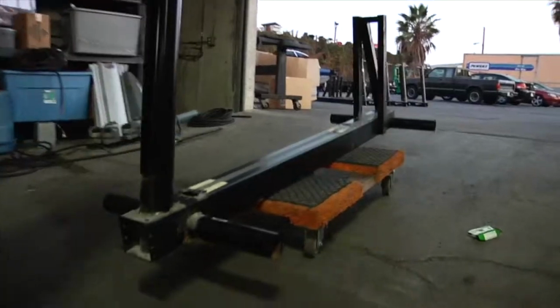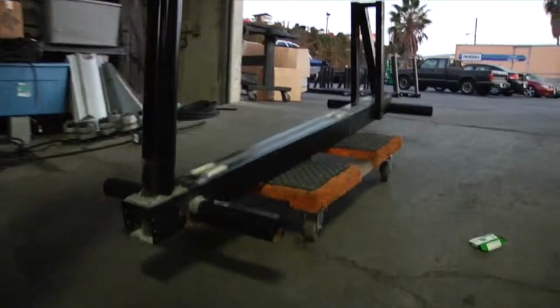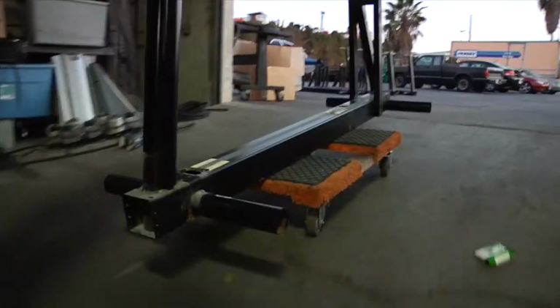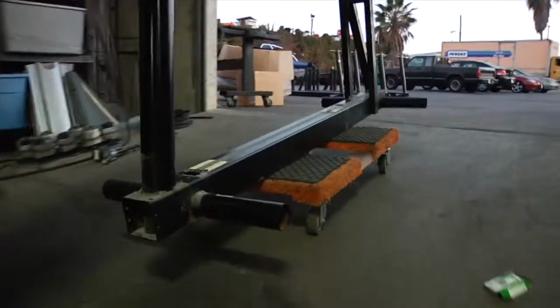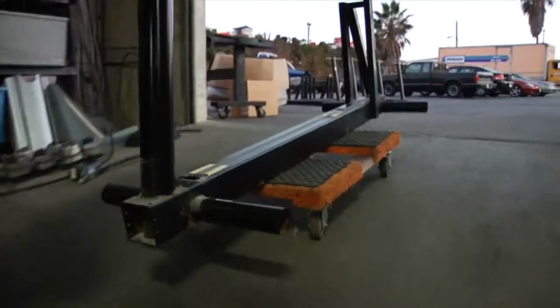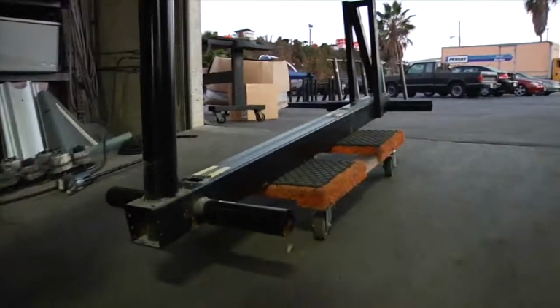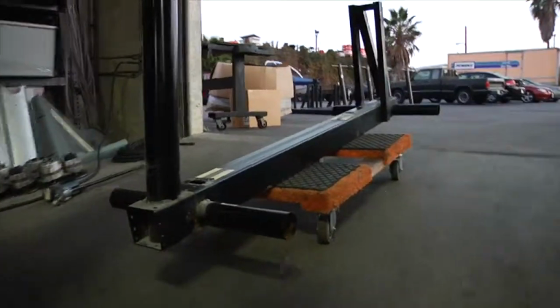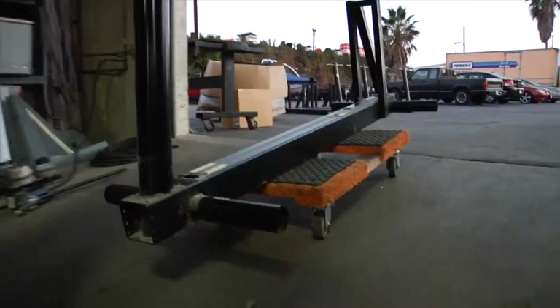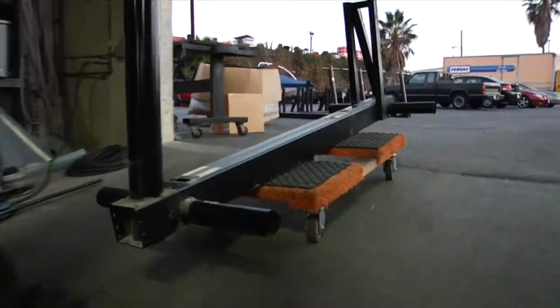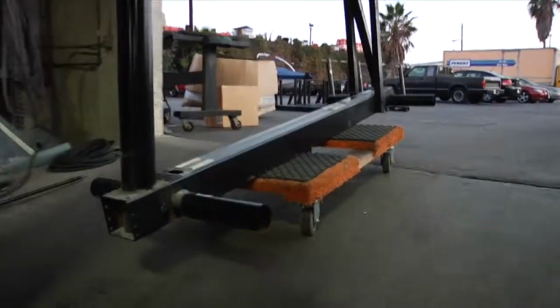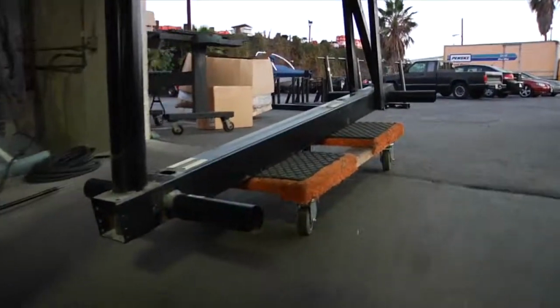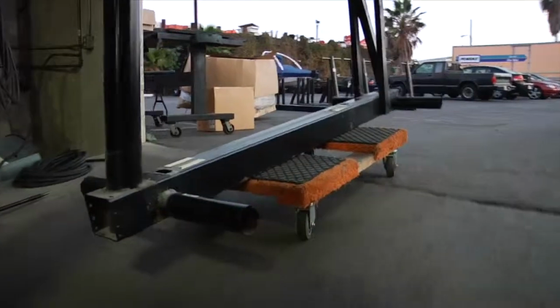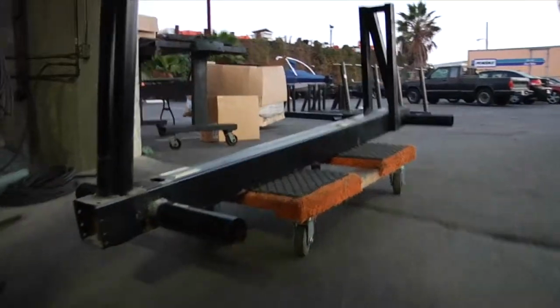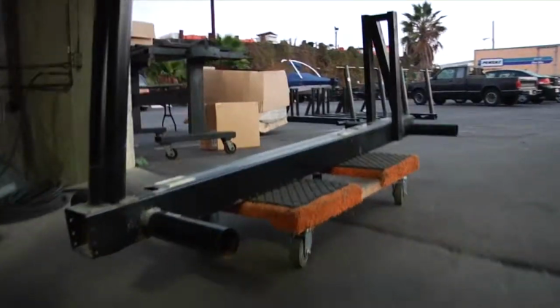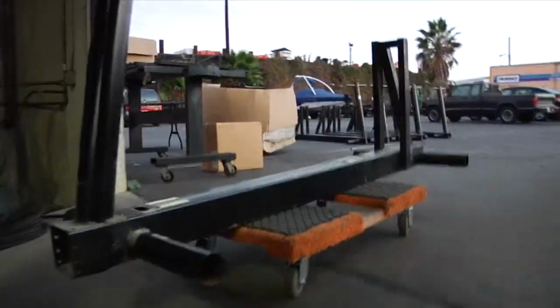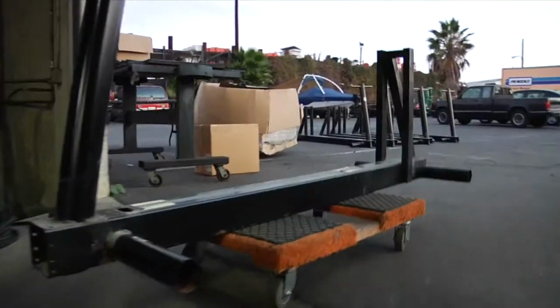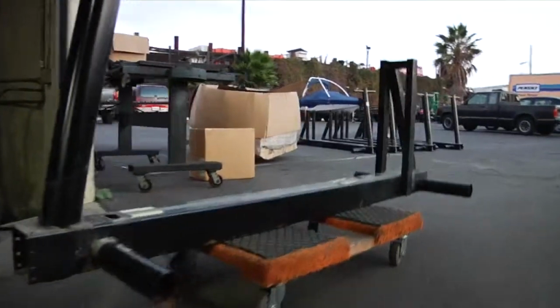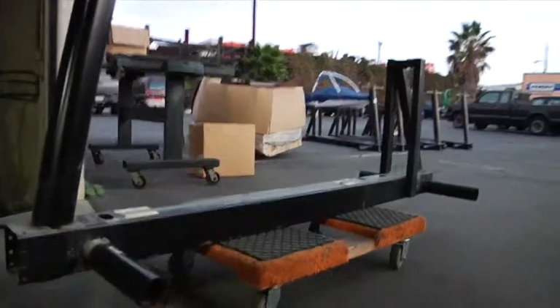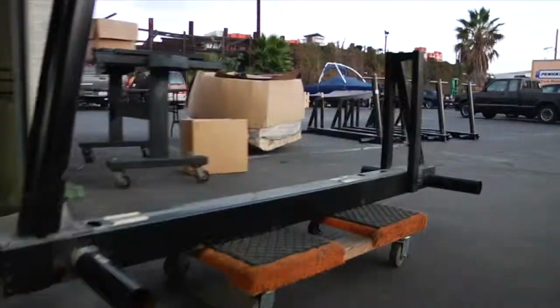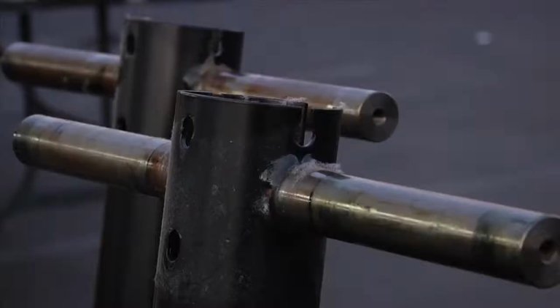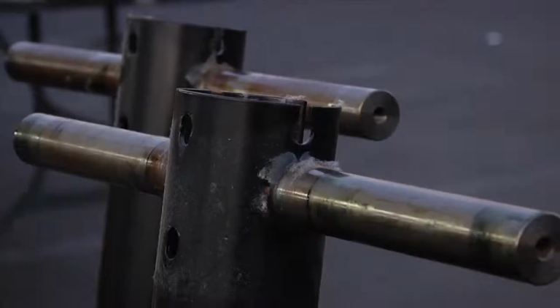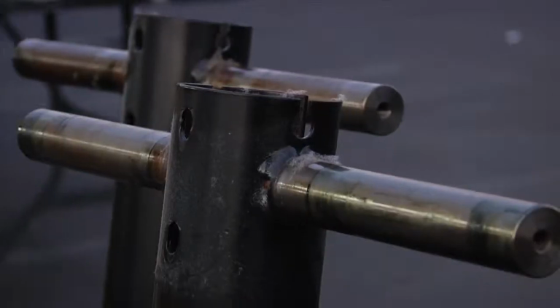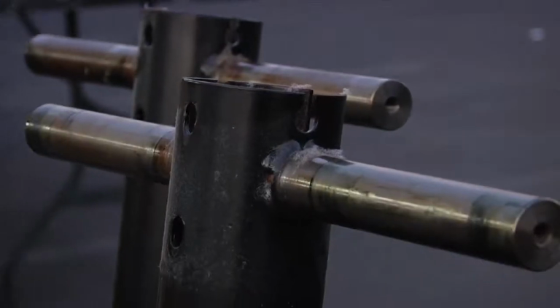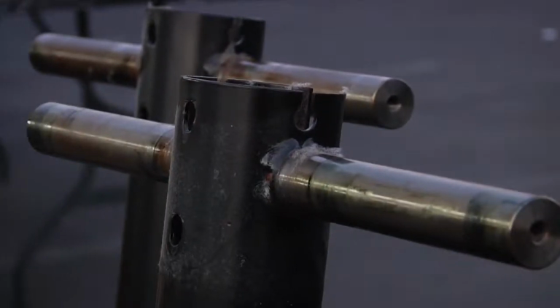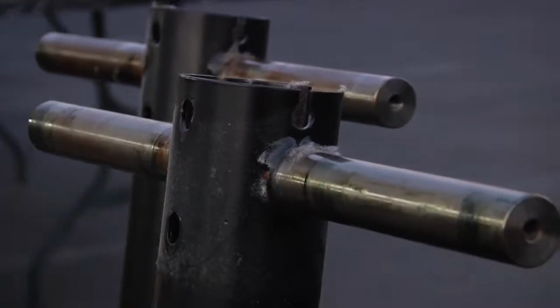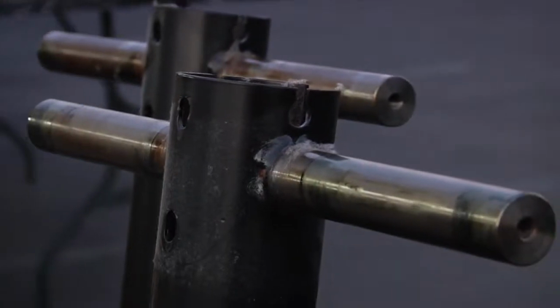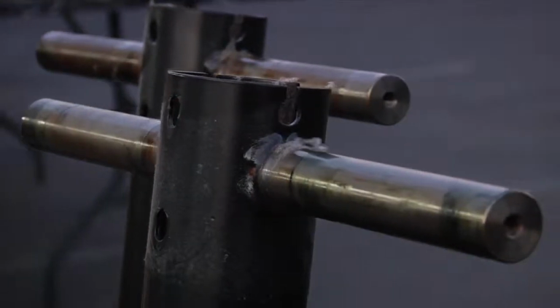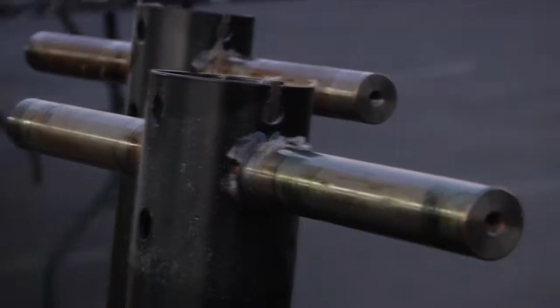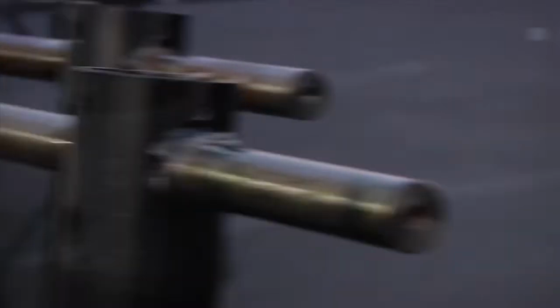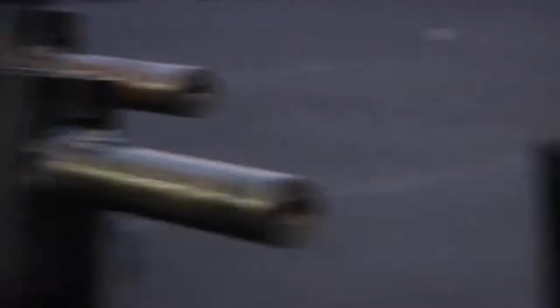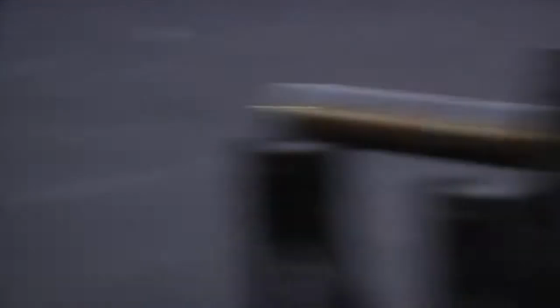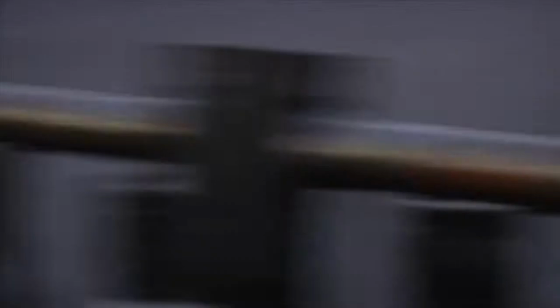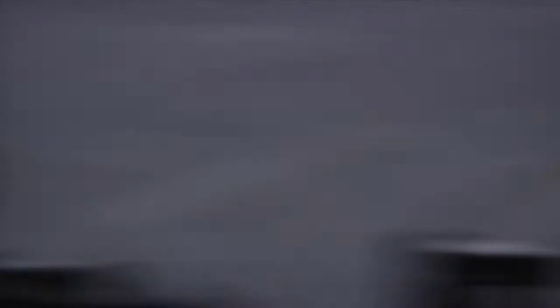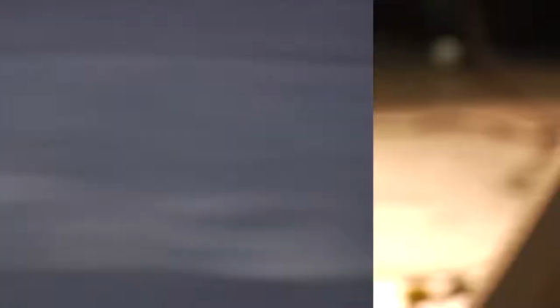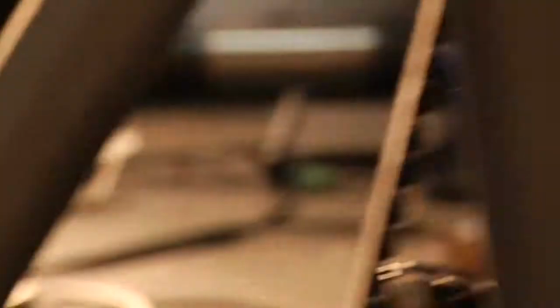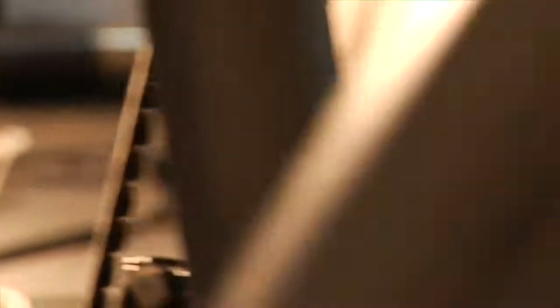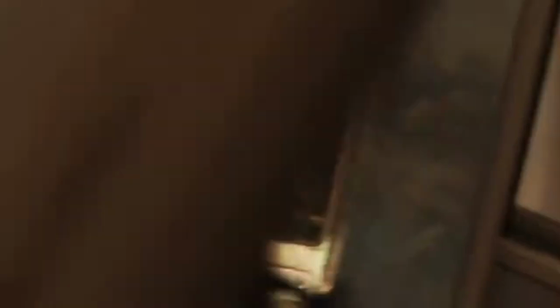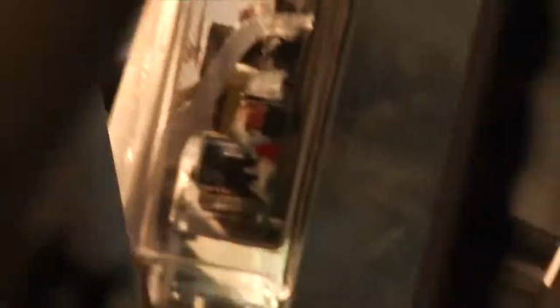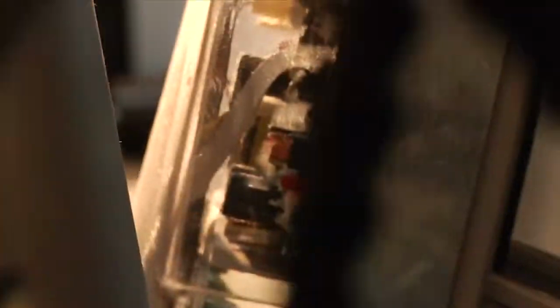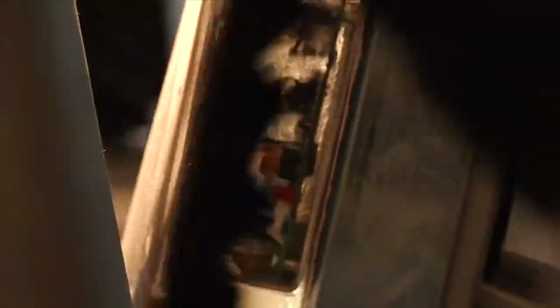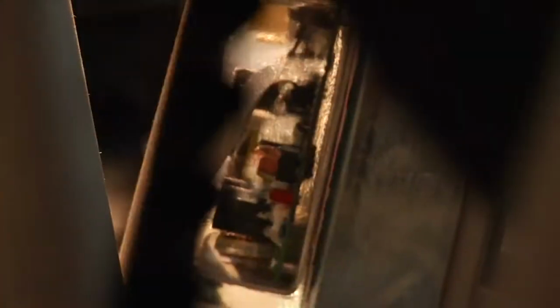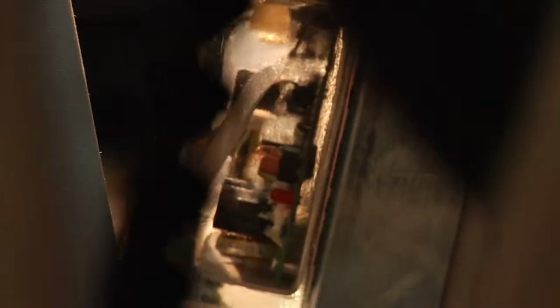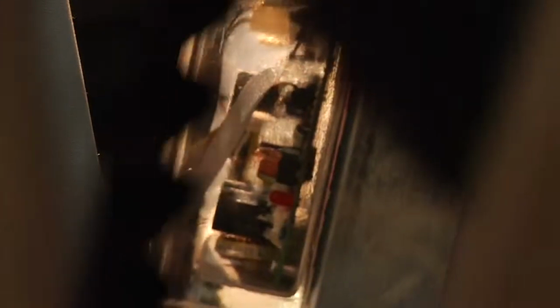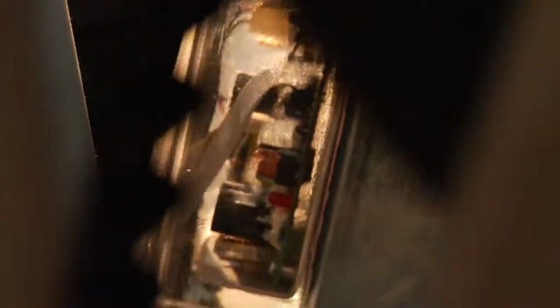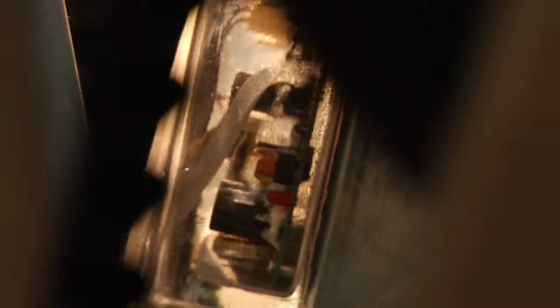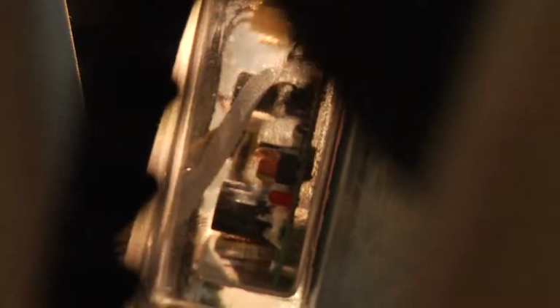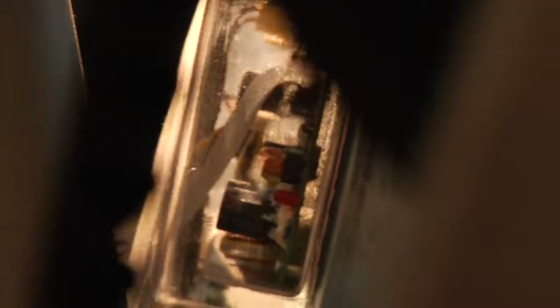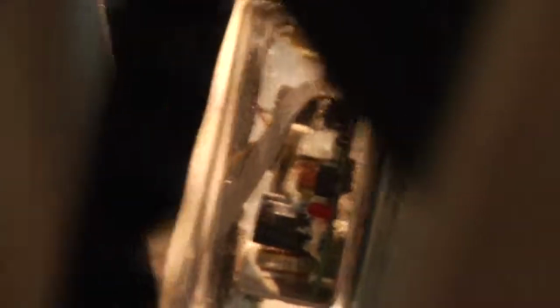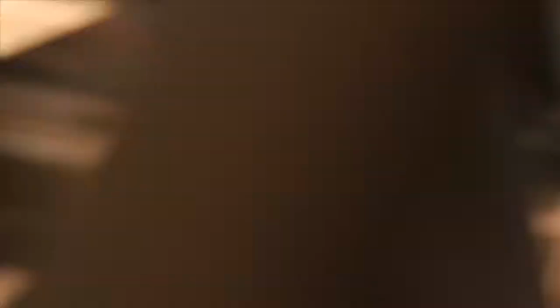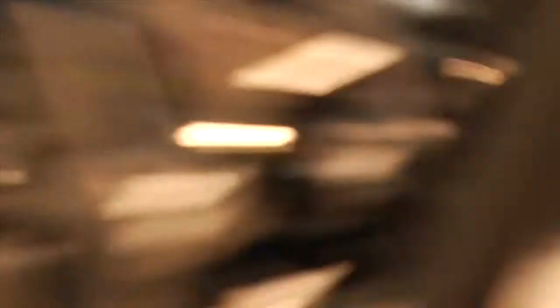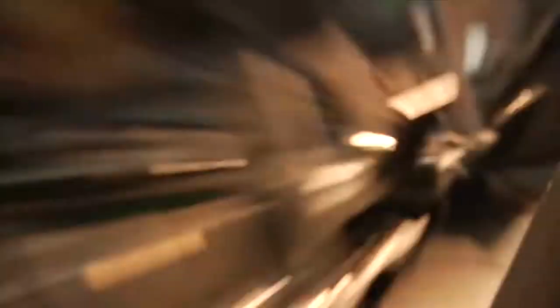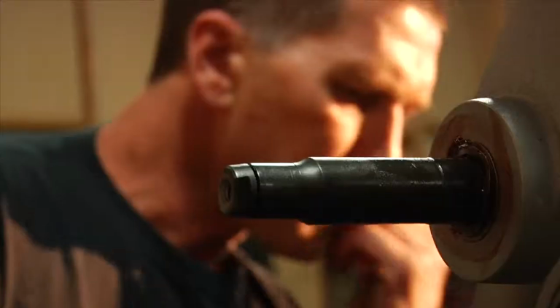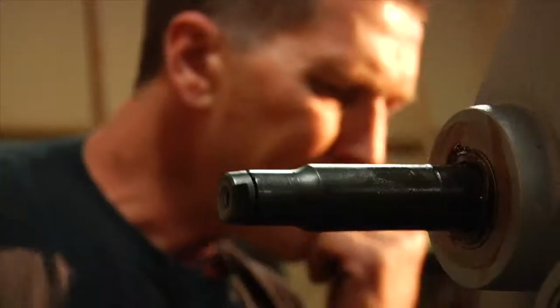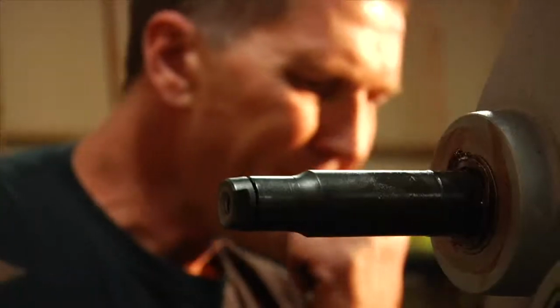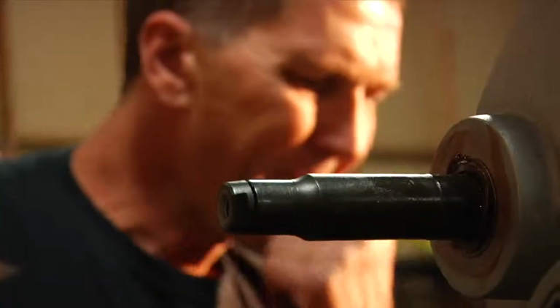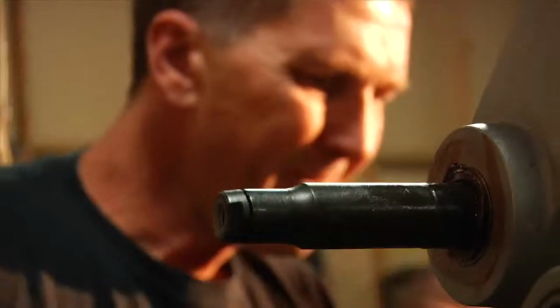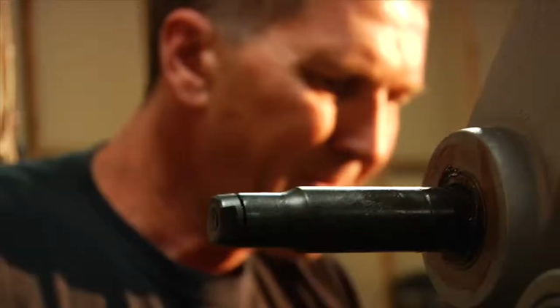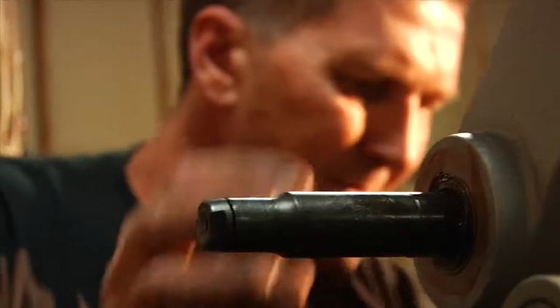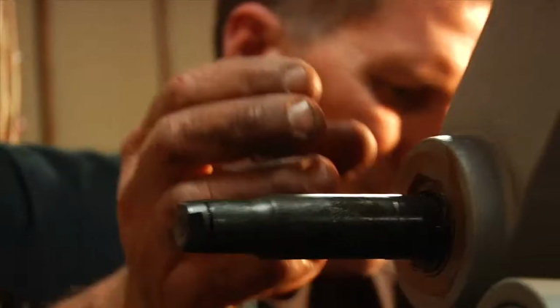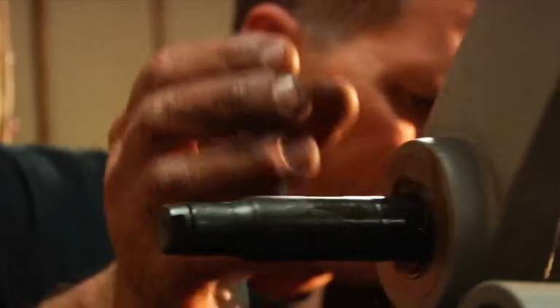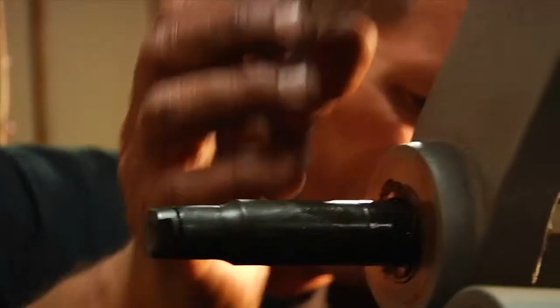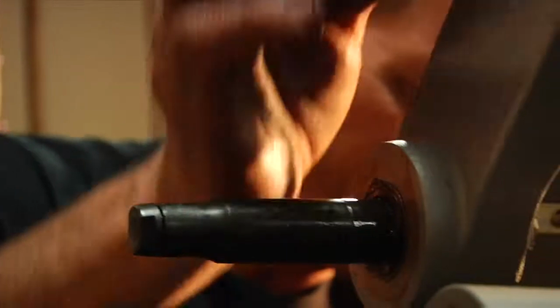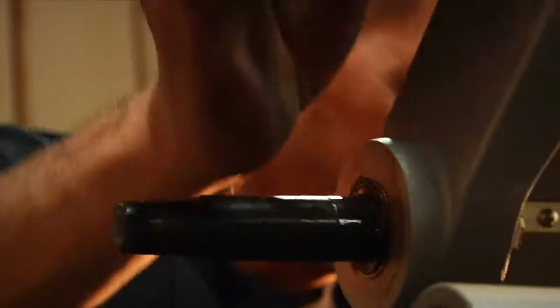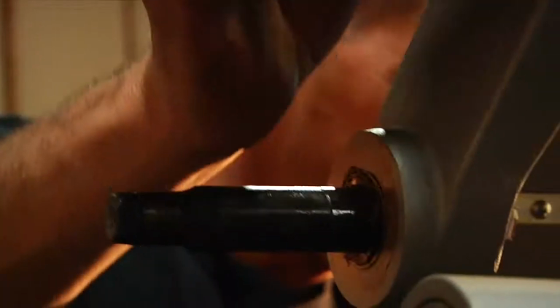We initiate this sophisticated 65-point process by disassembling the elliptical cross trainers down to the bare frames.